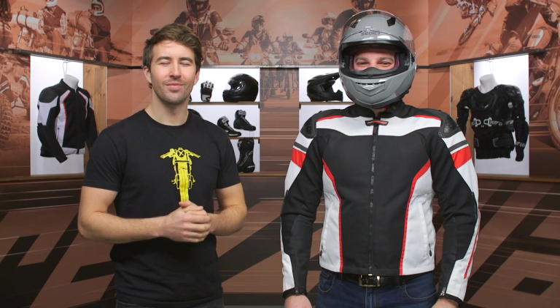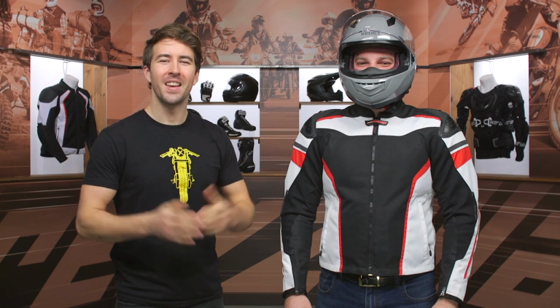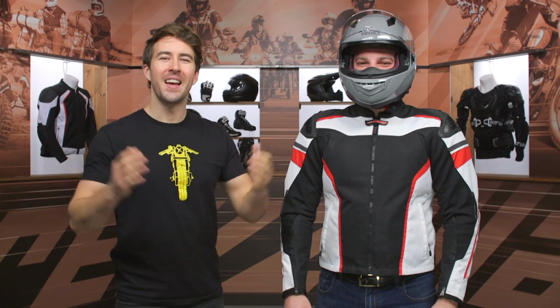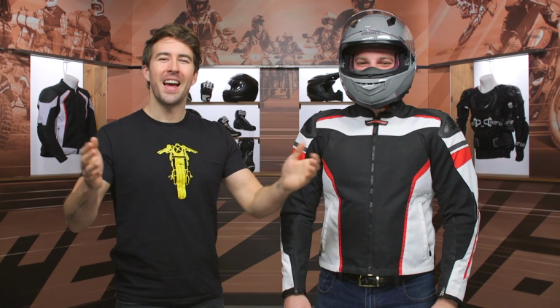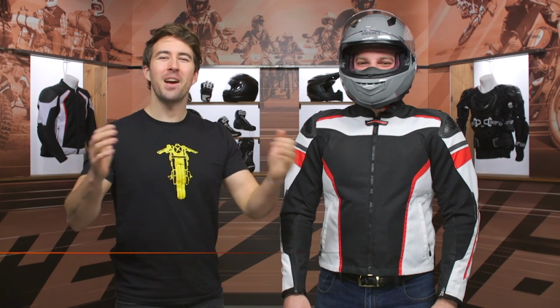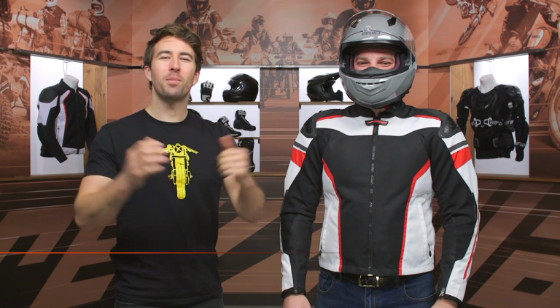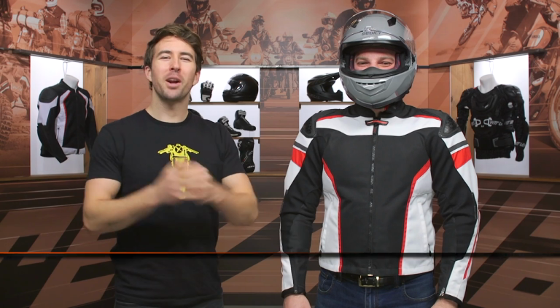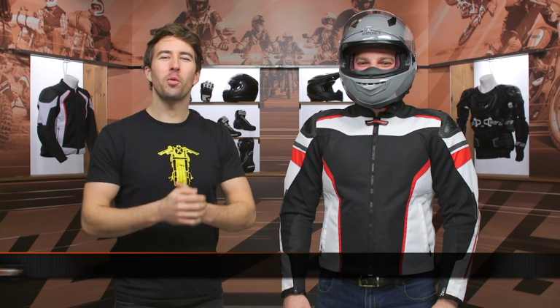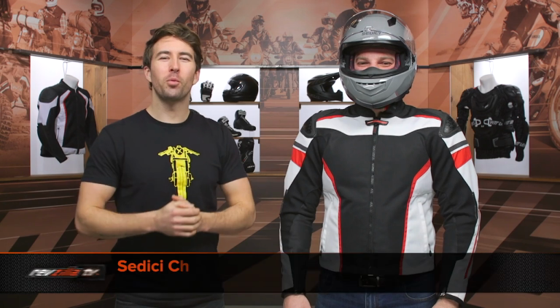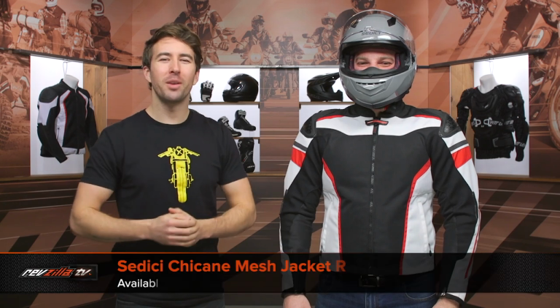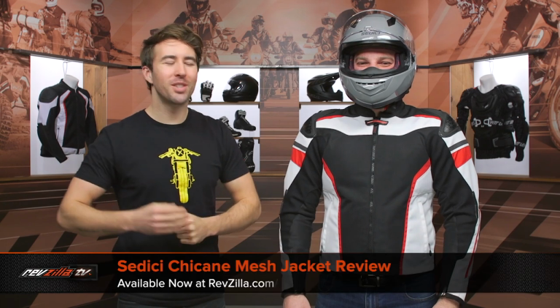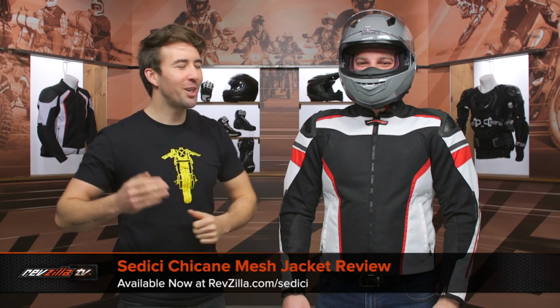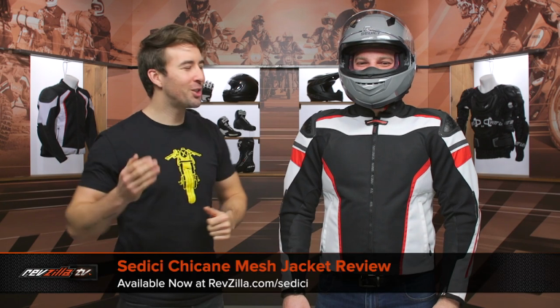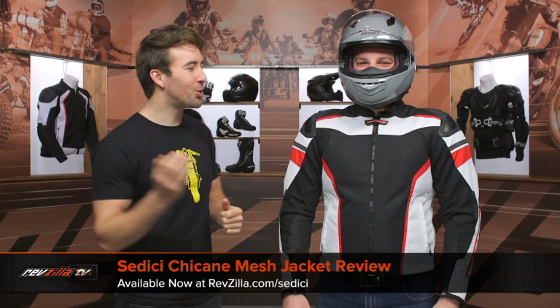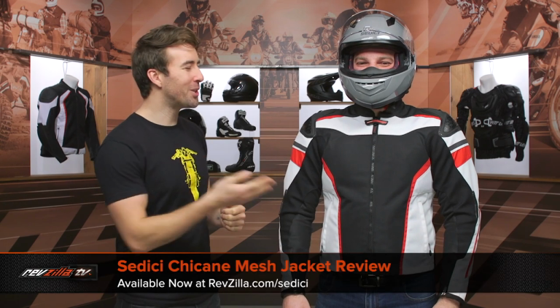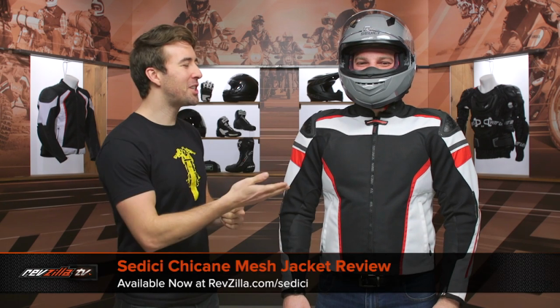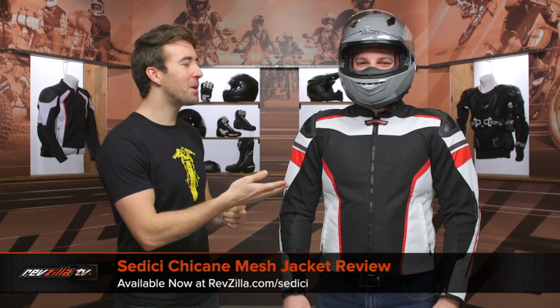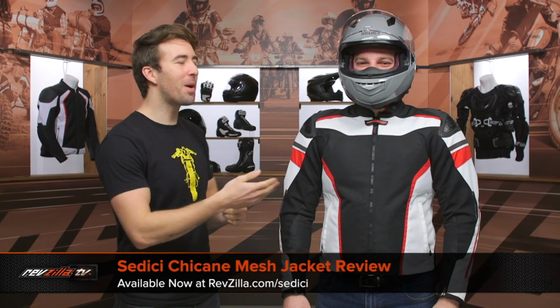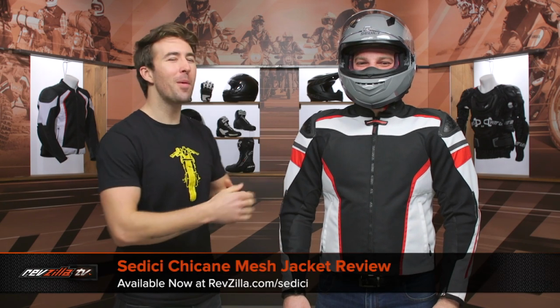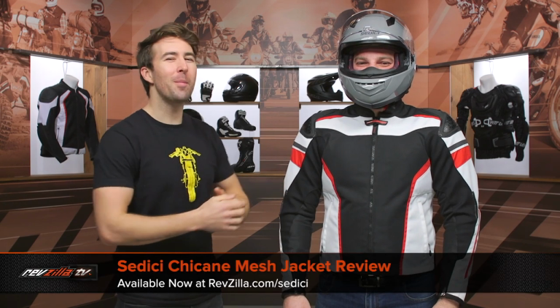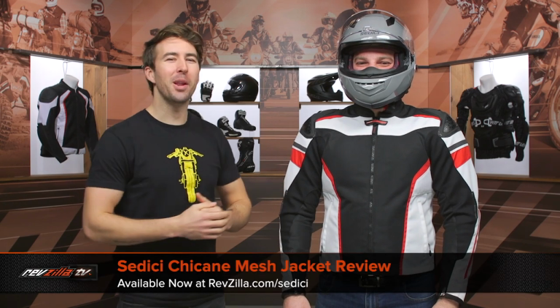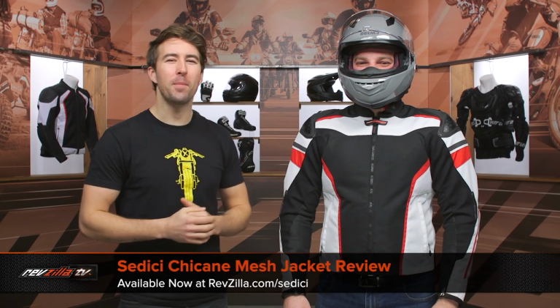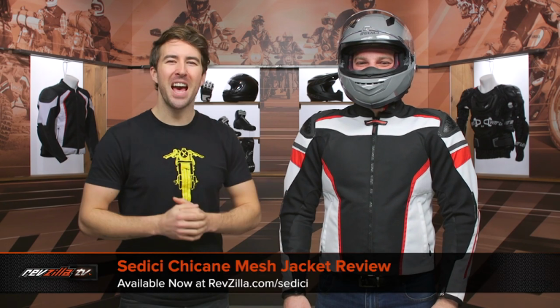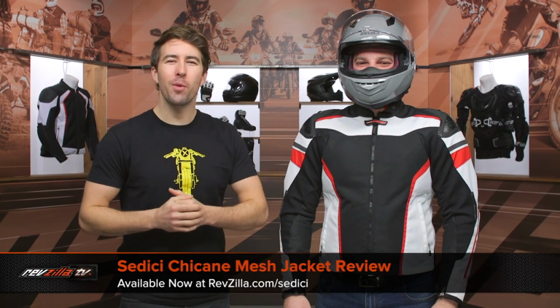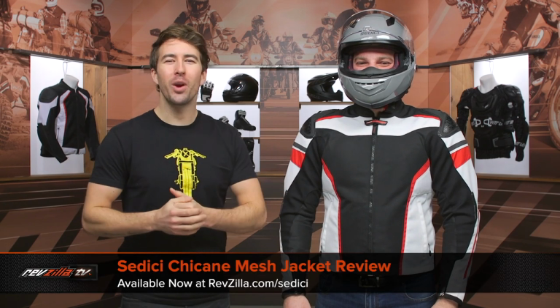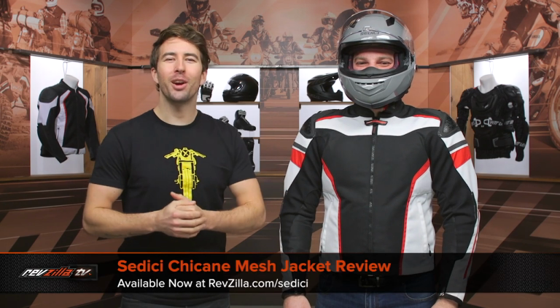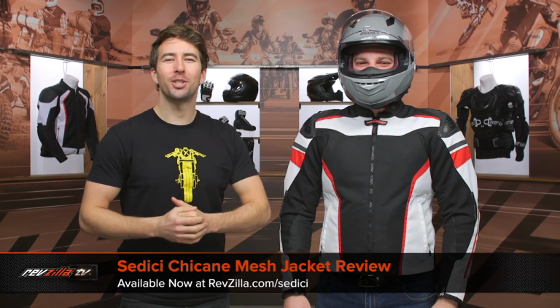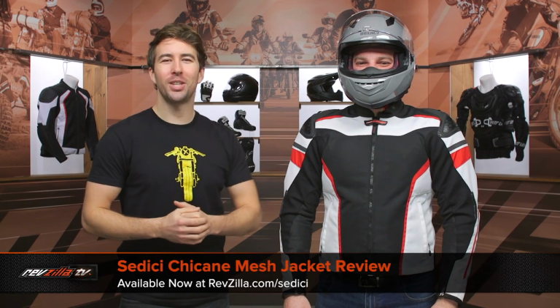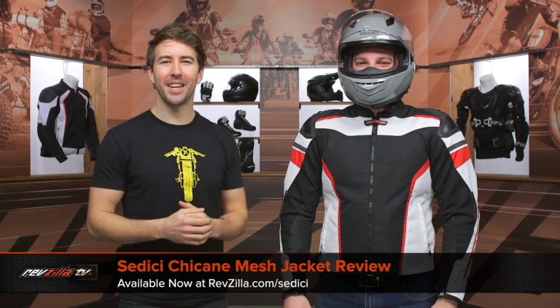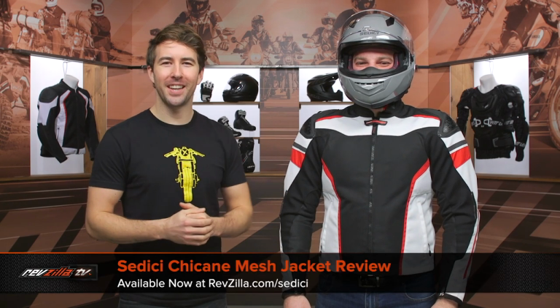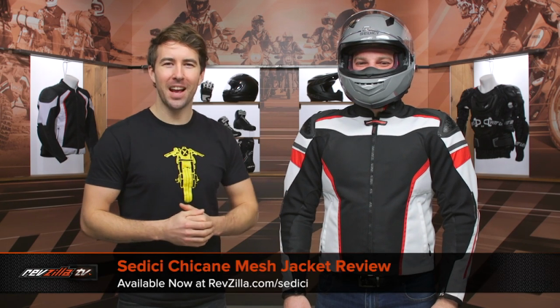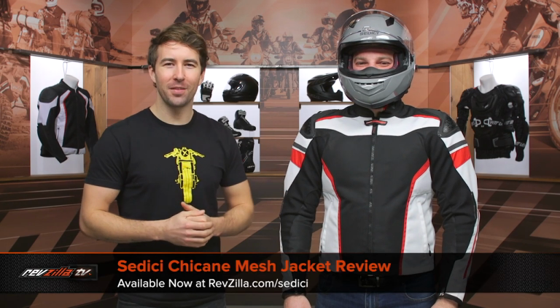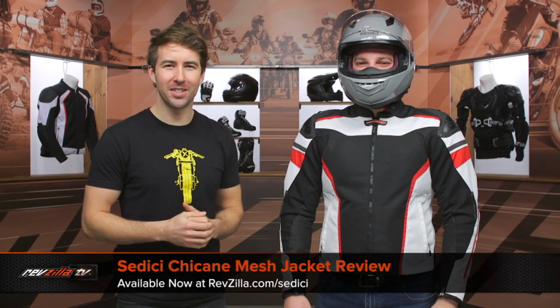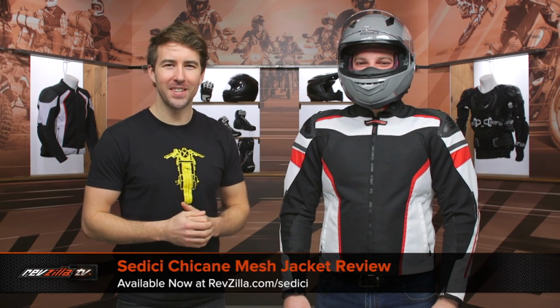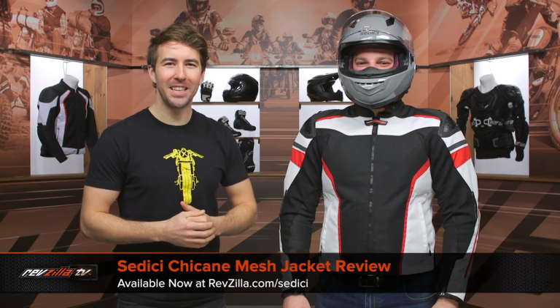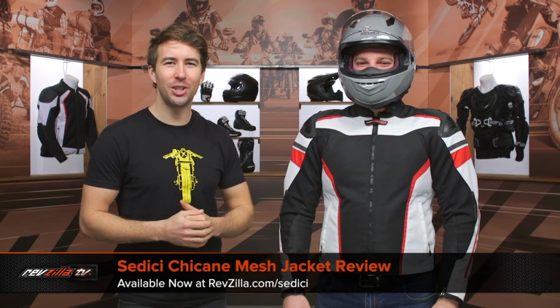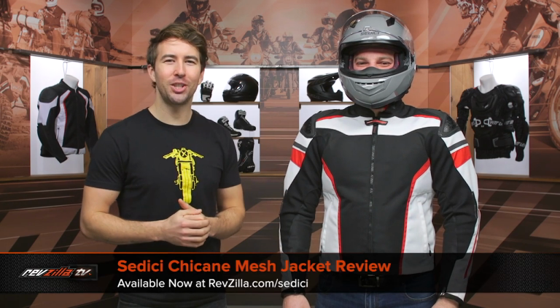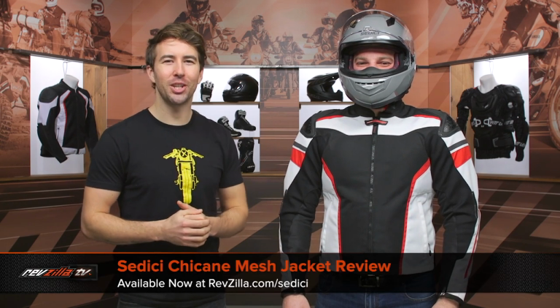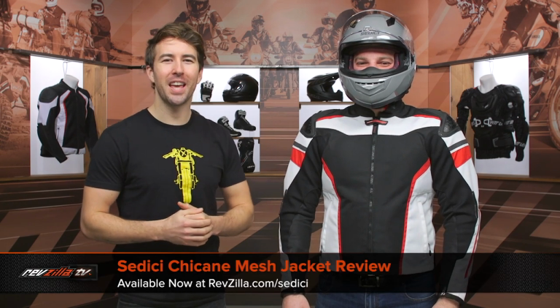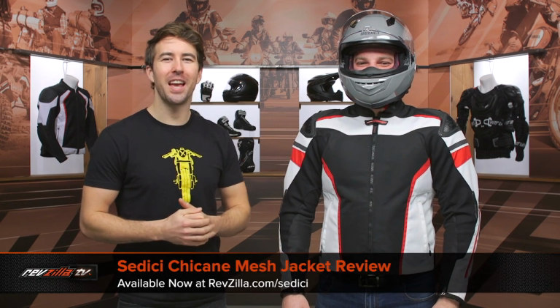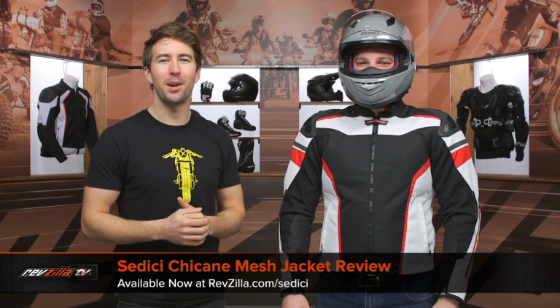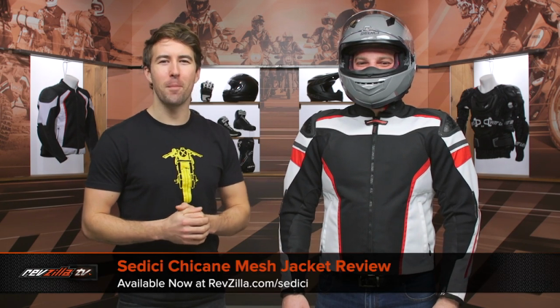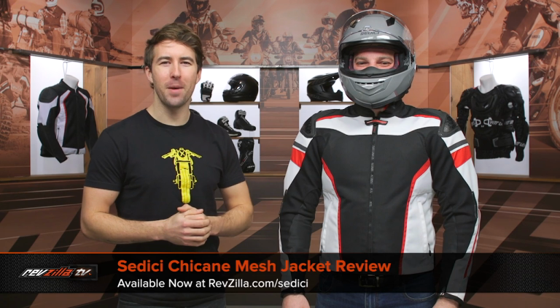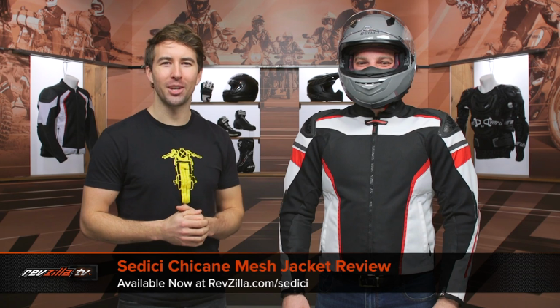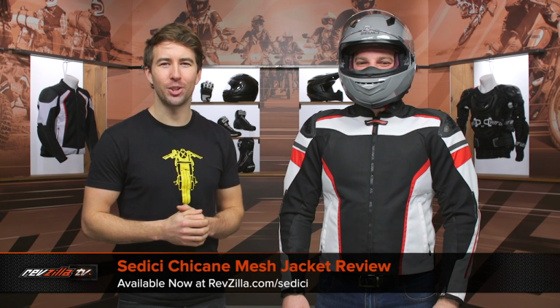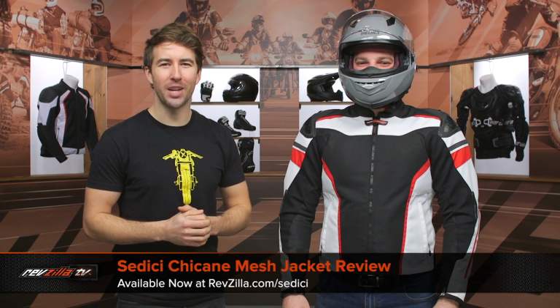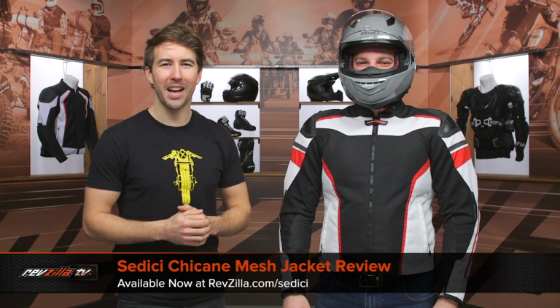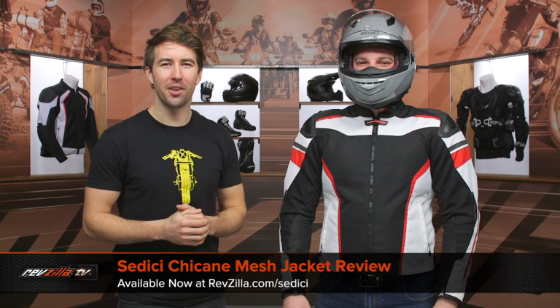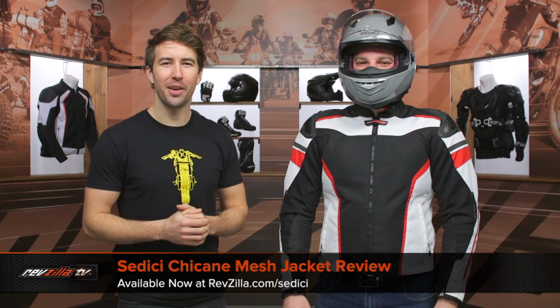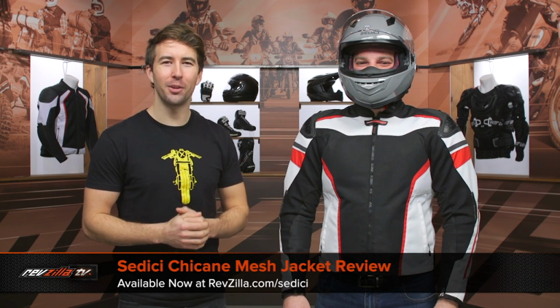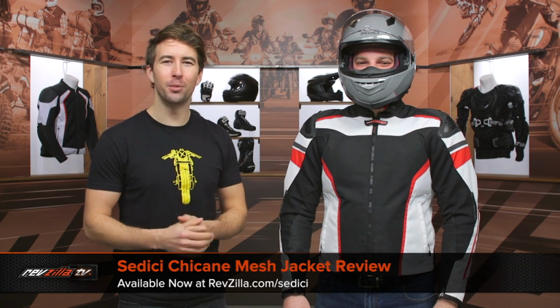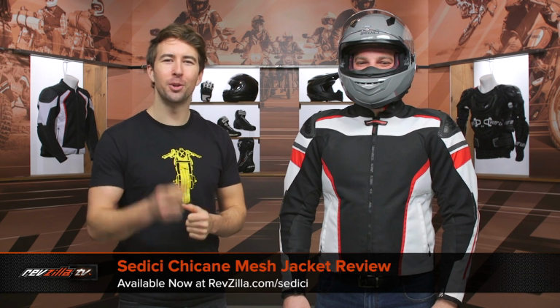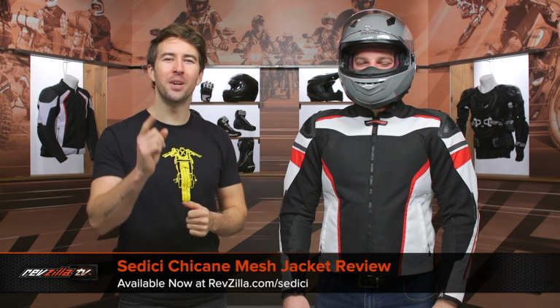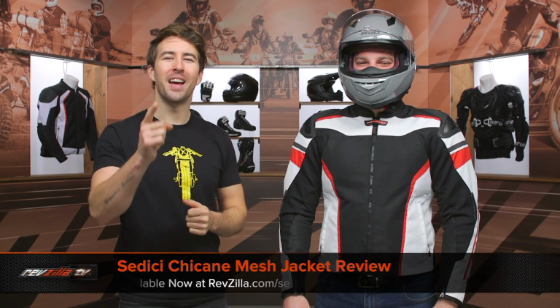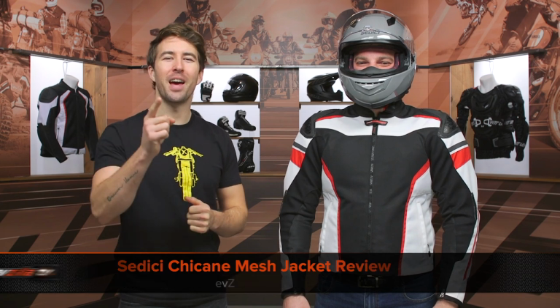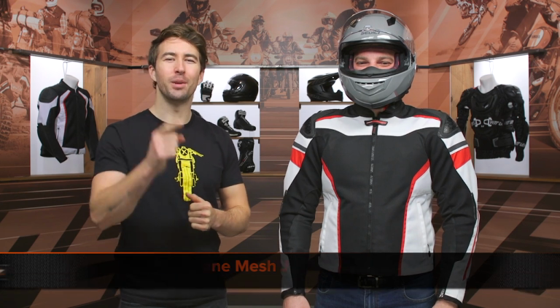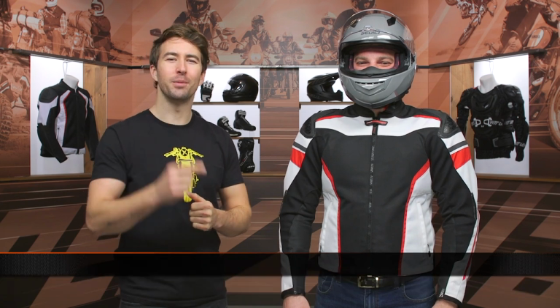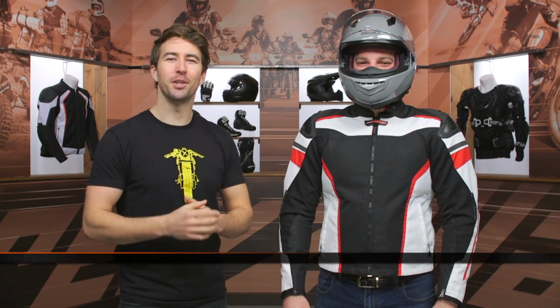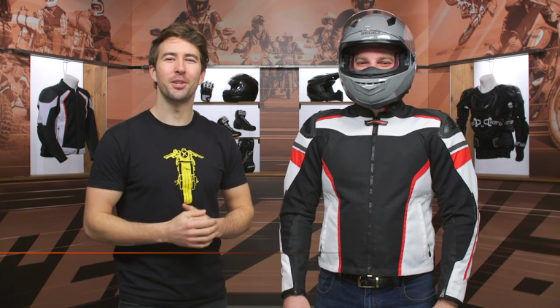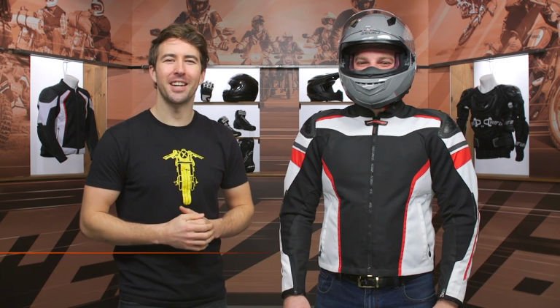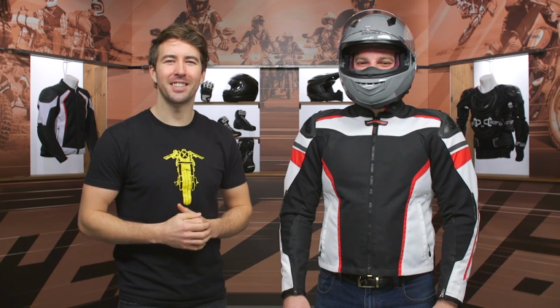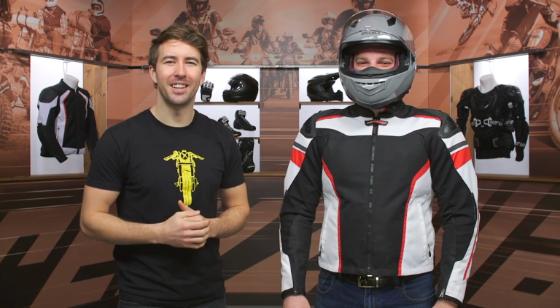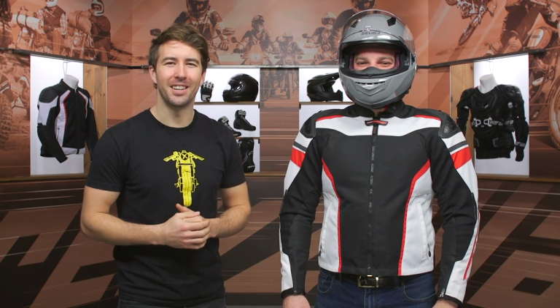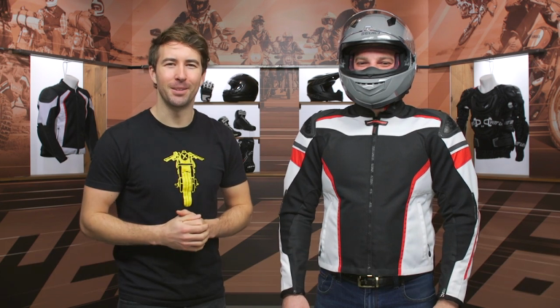Hey, I'm Brennan with RevZilla, joined here by my buddy Pat, and we are checking out the Sedici Chicane Mesh Jacket, available at RevZilla.com.